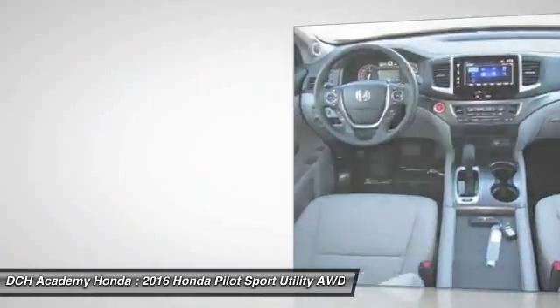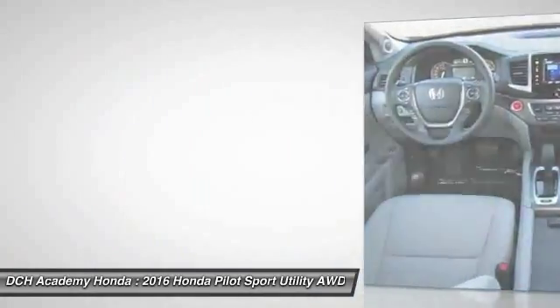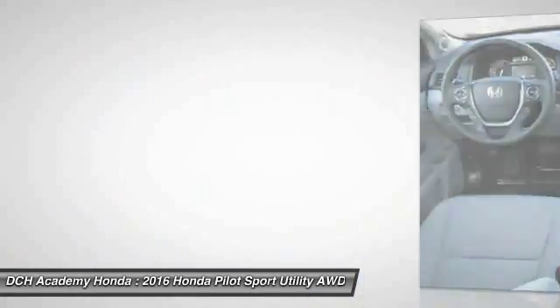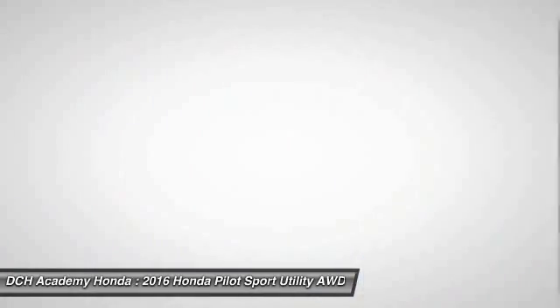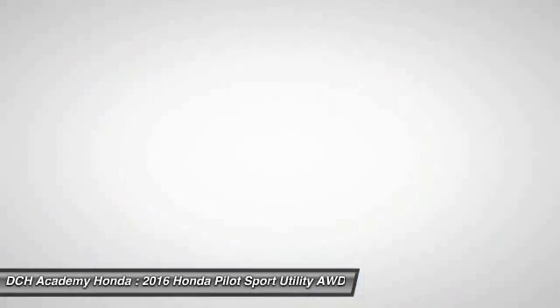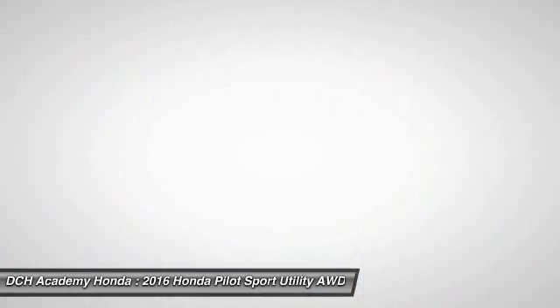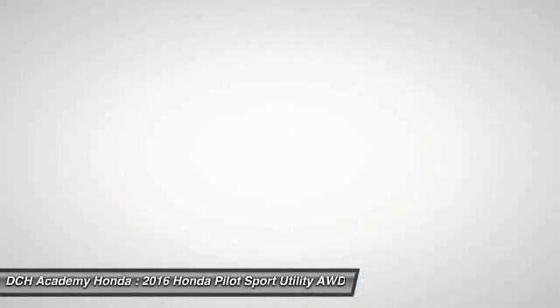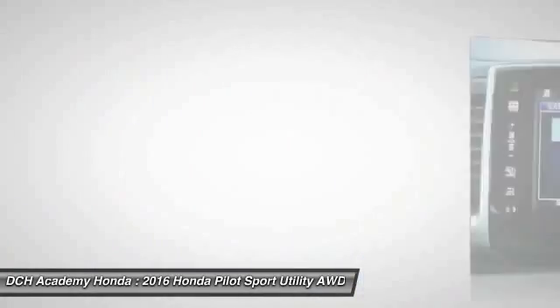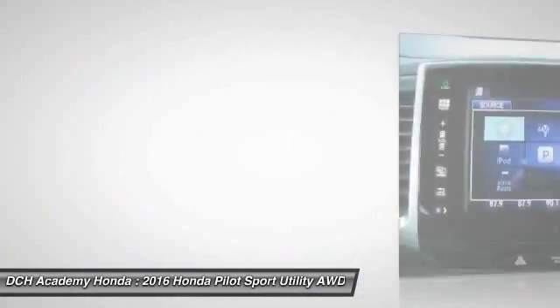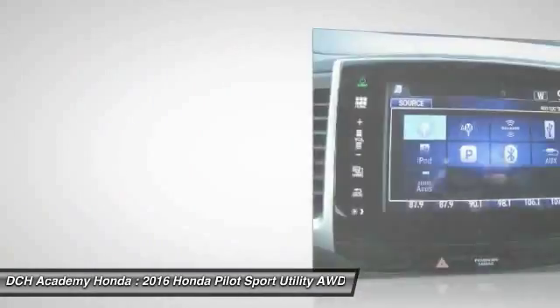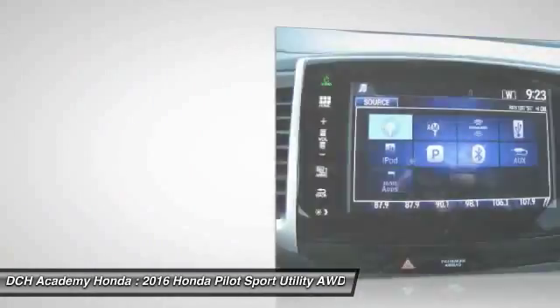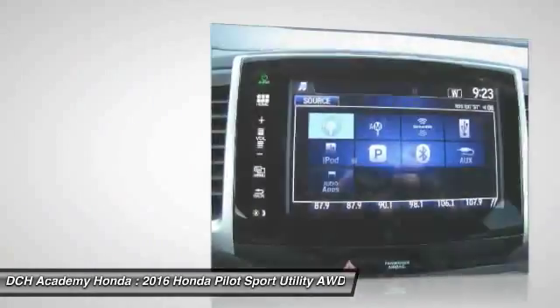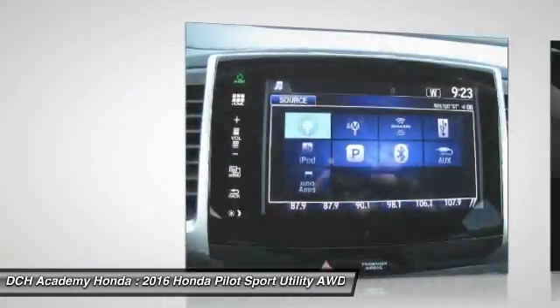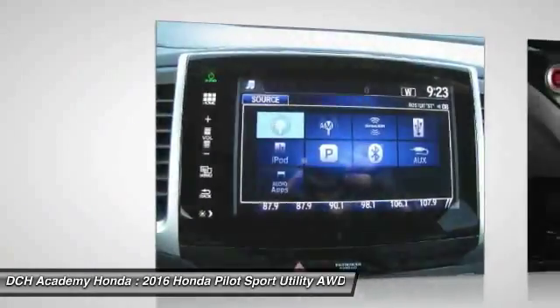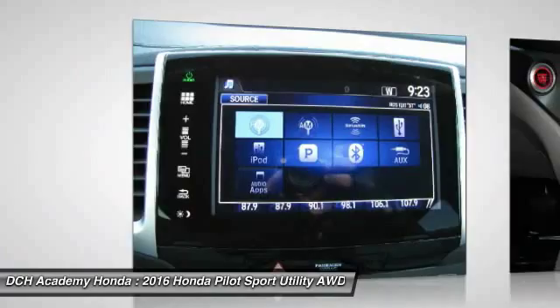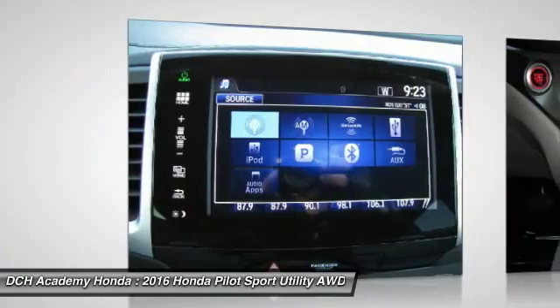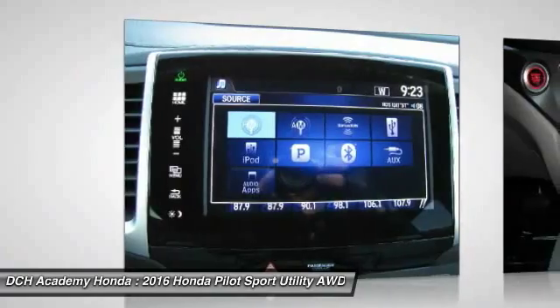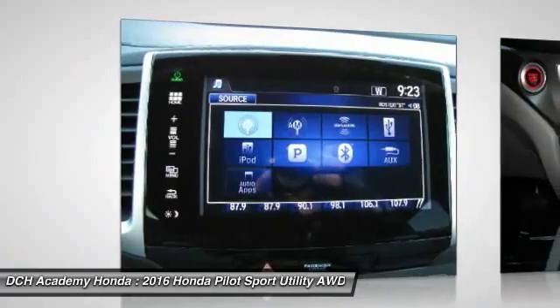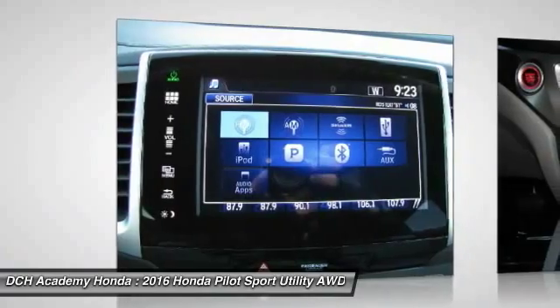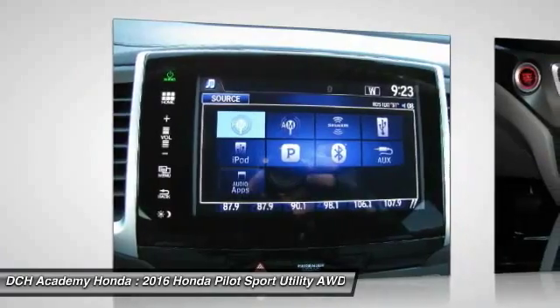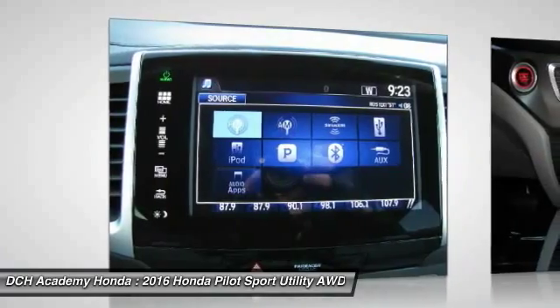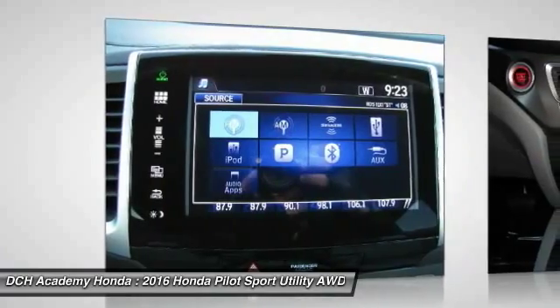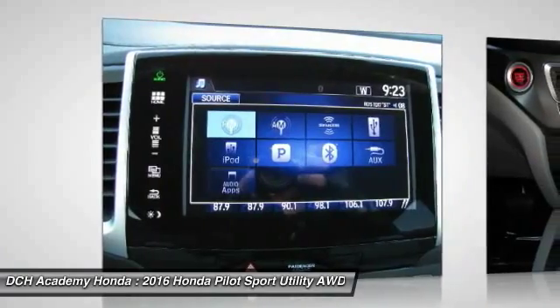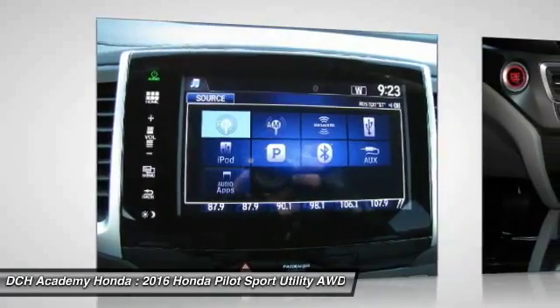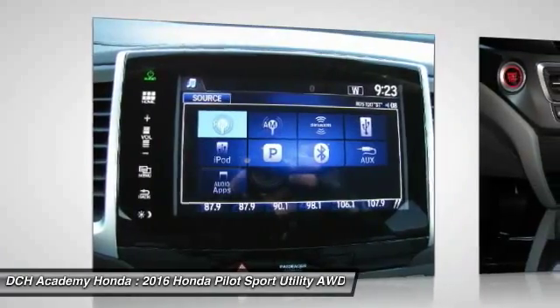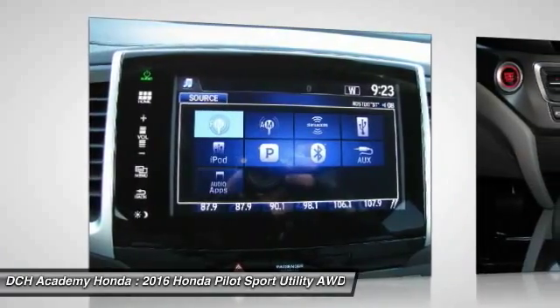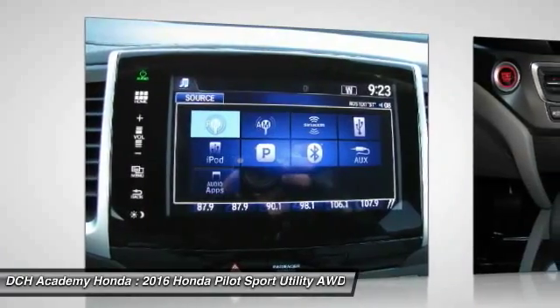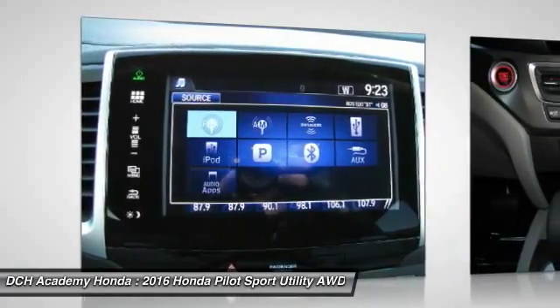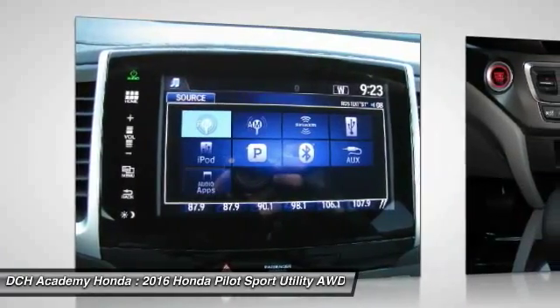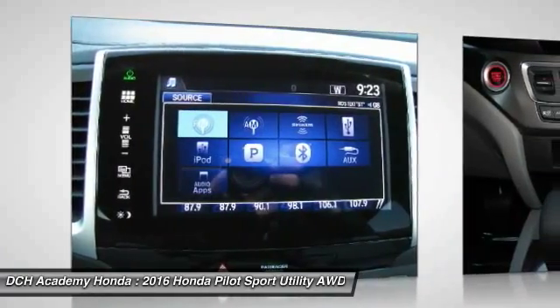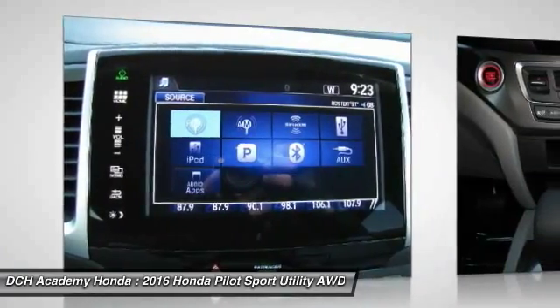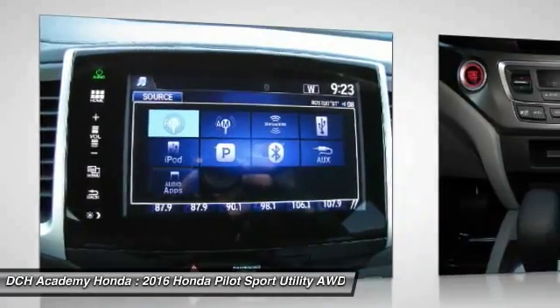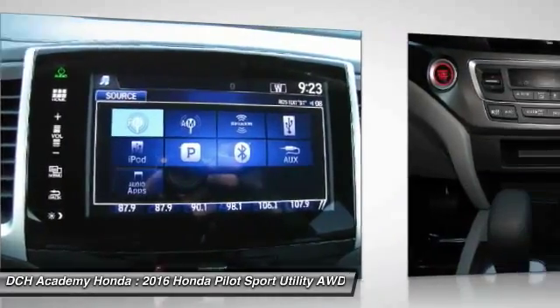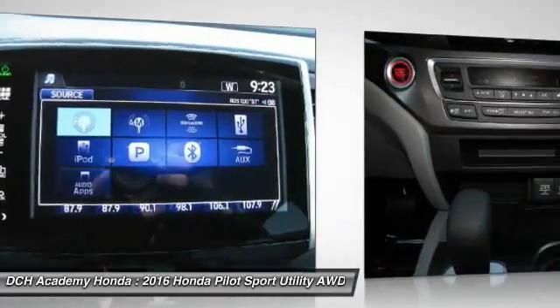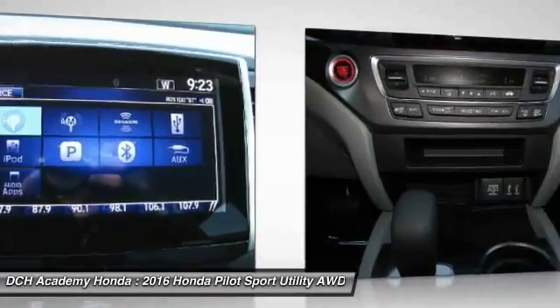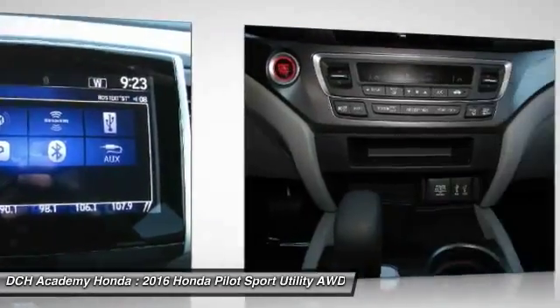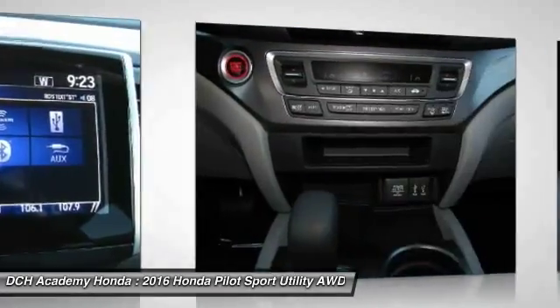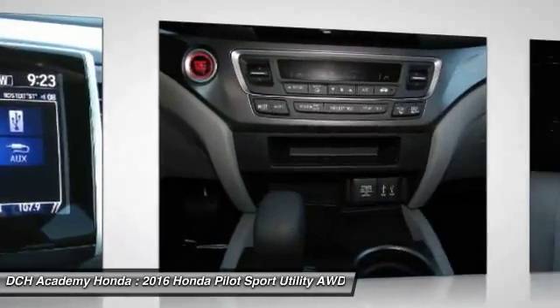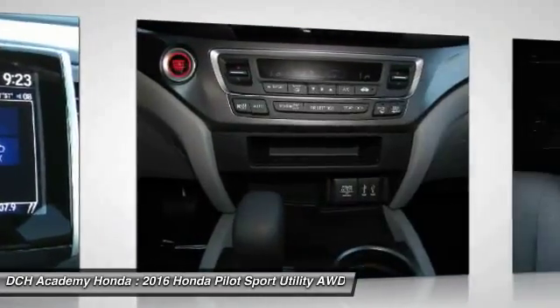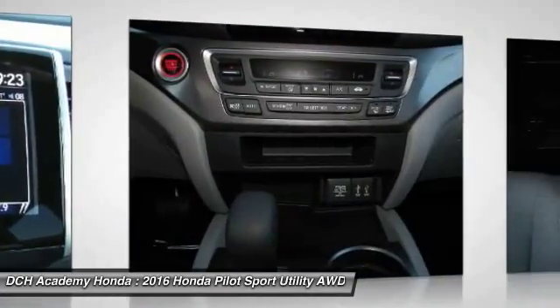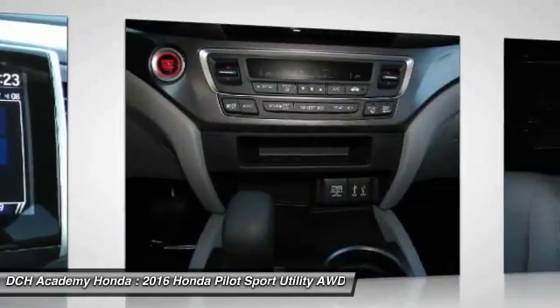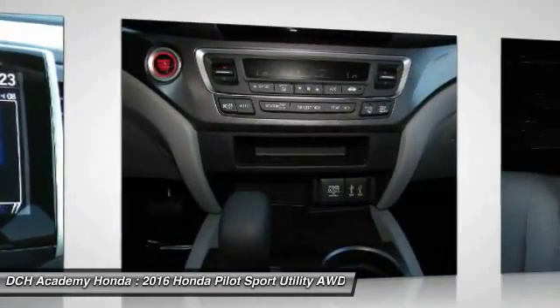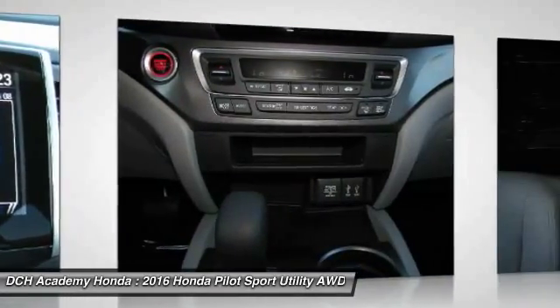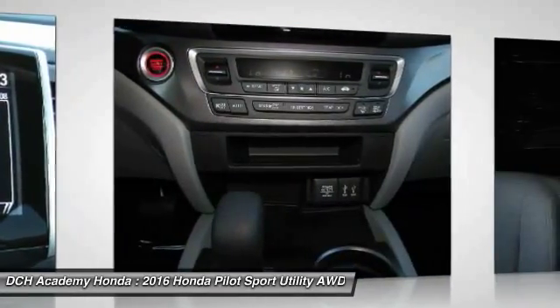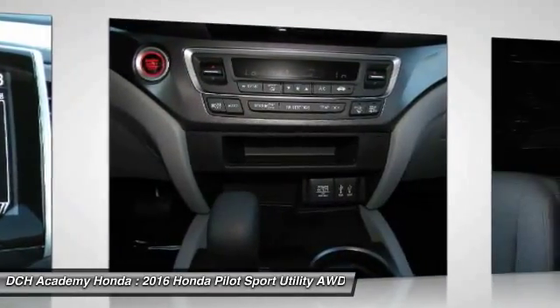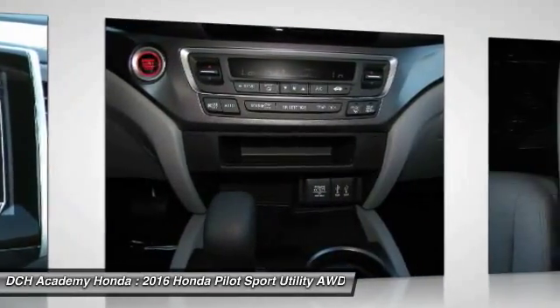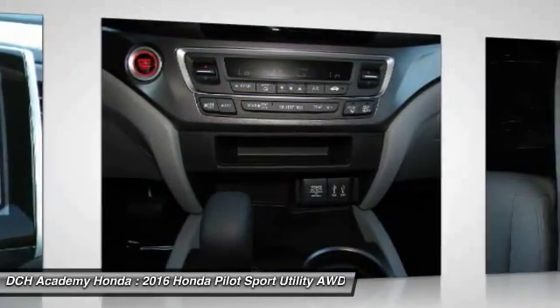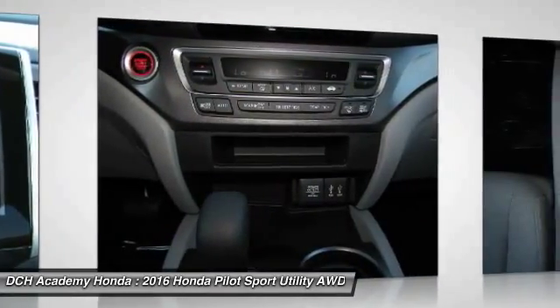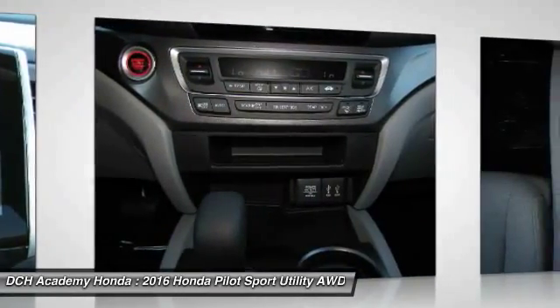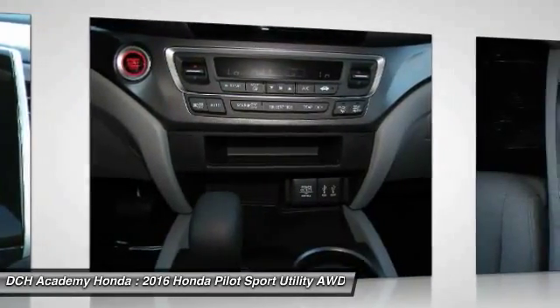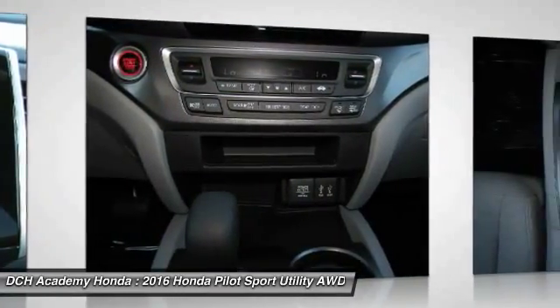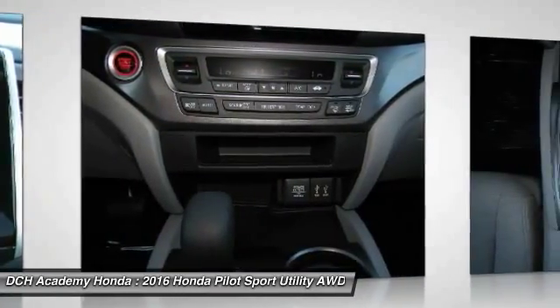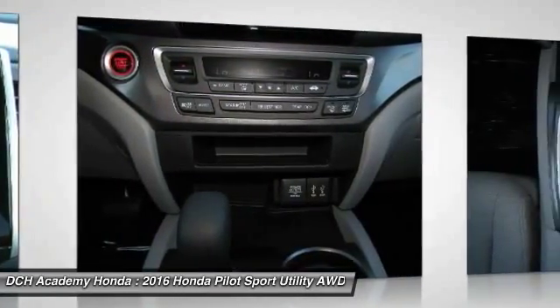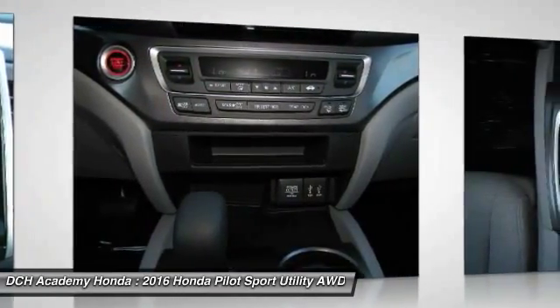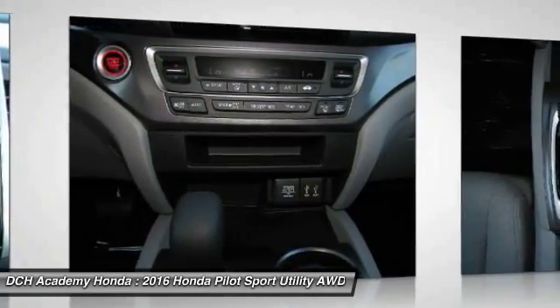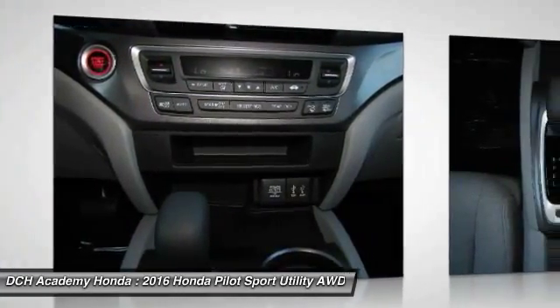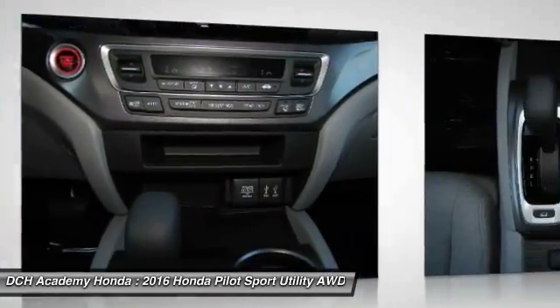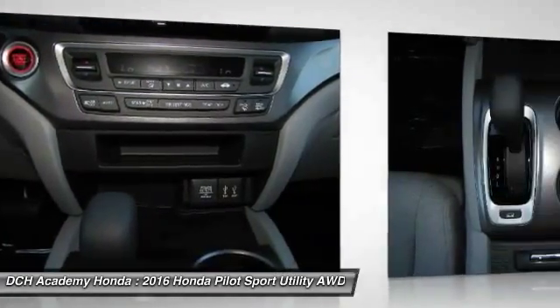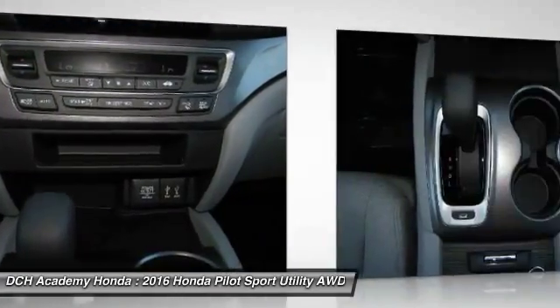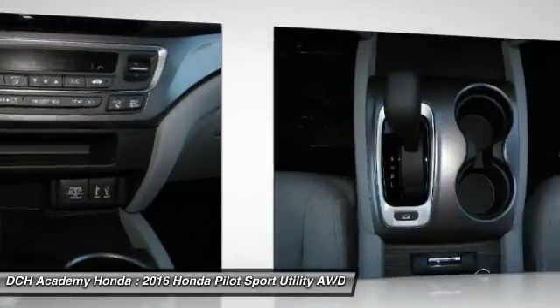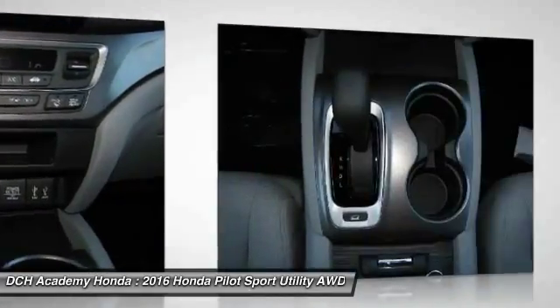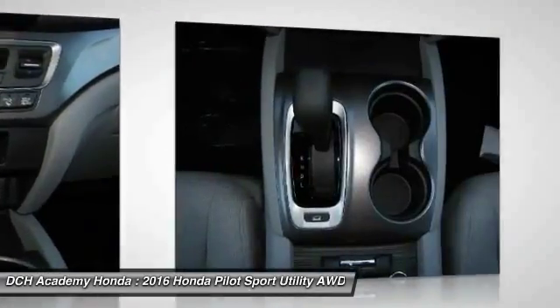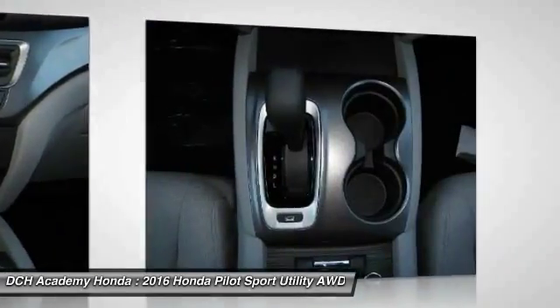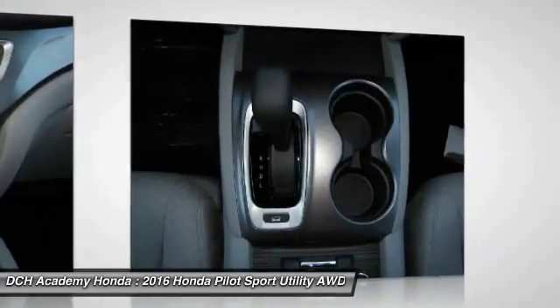Aluminum wheels. Floor mats. Cruise control. Your new ride is just a phone call away.